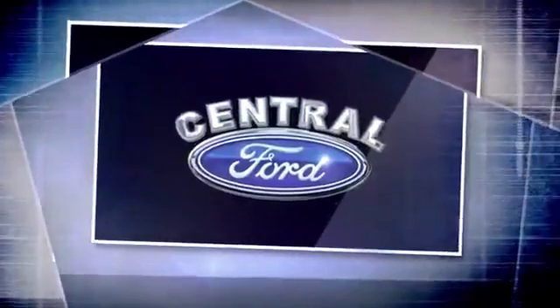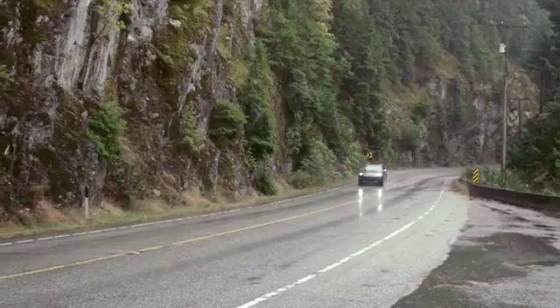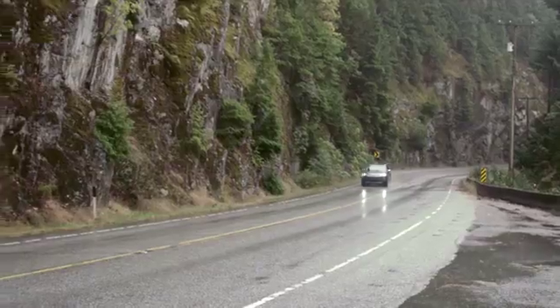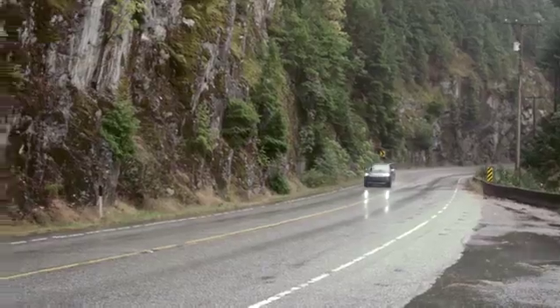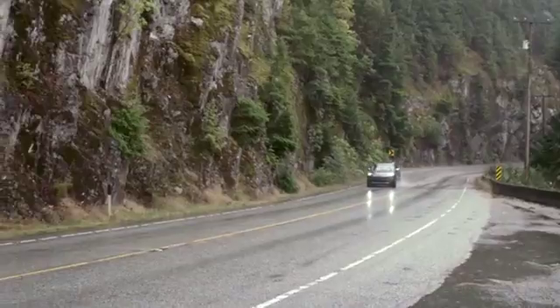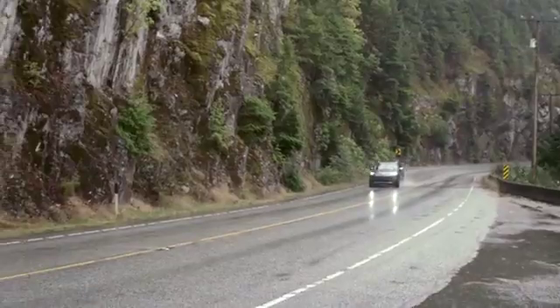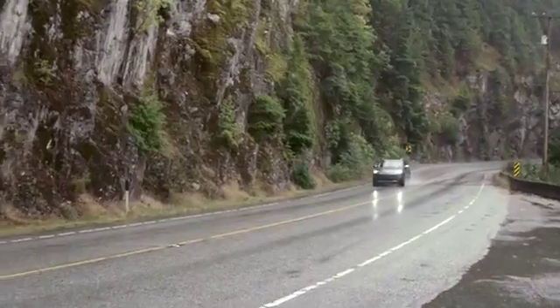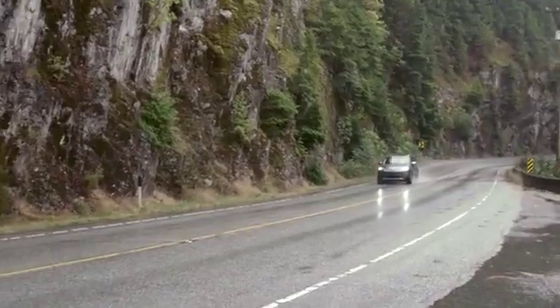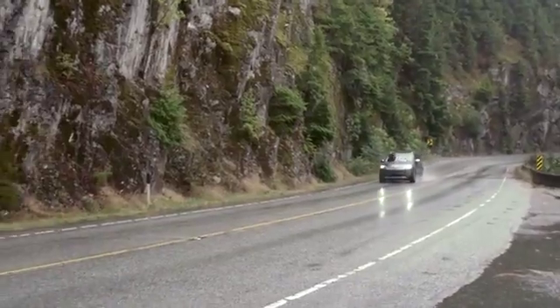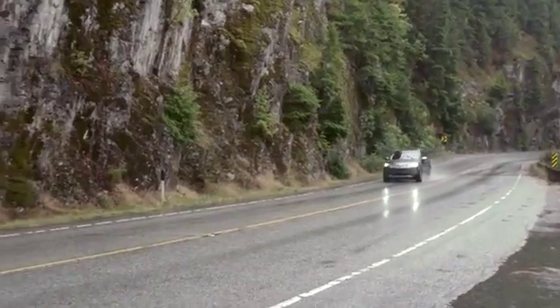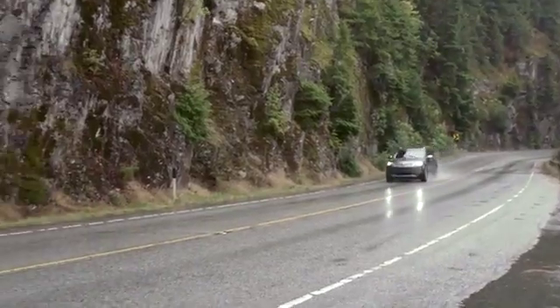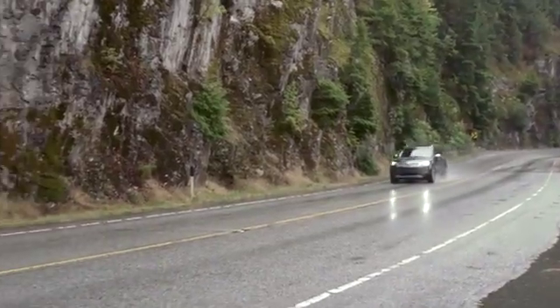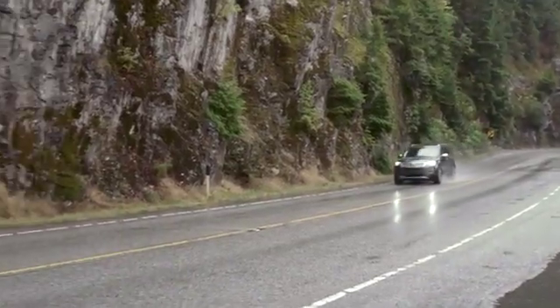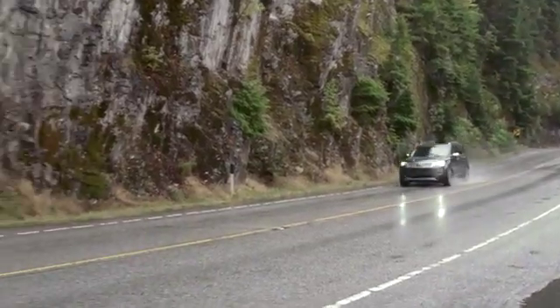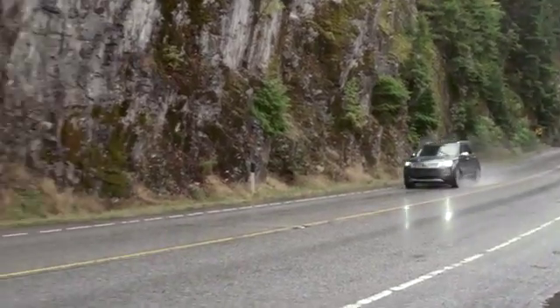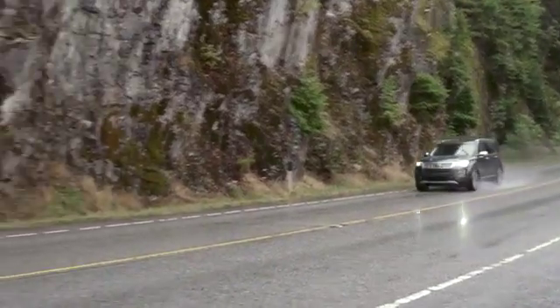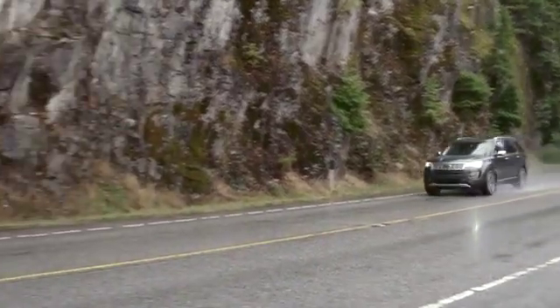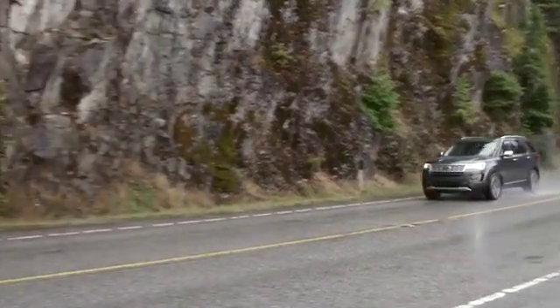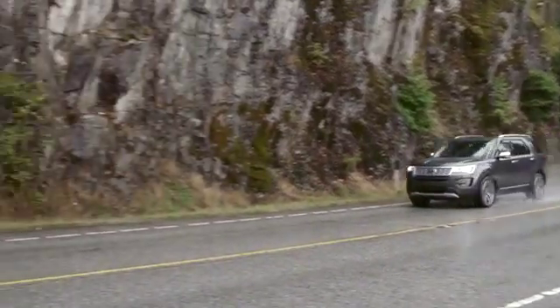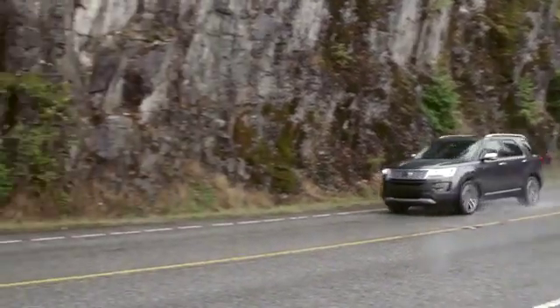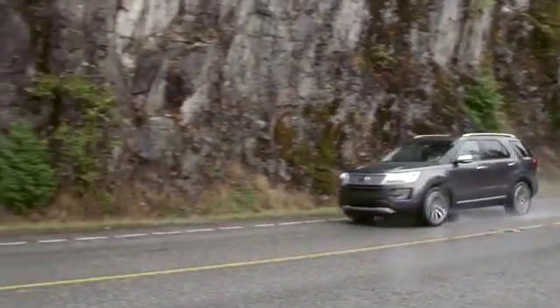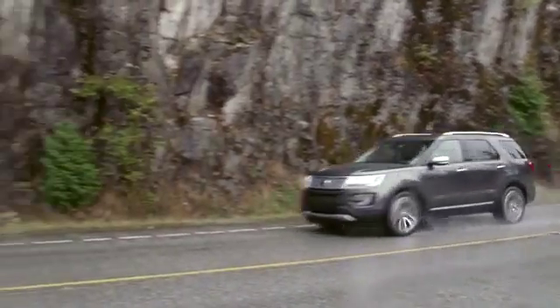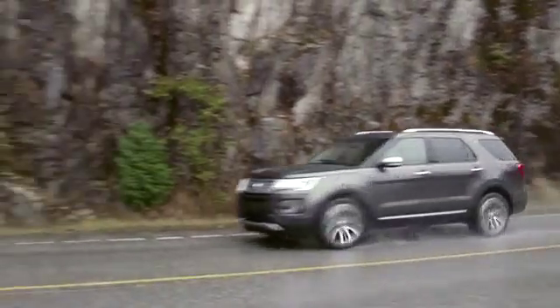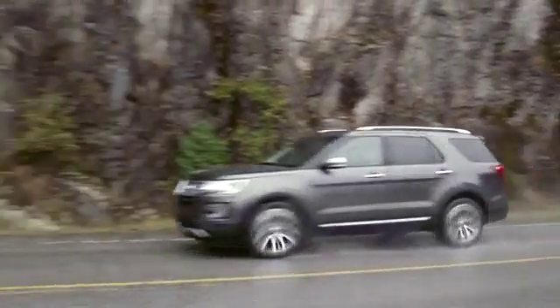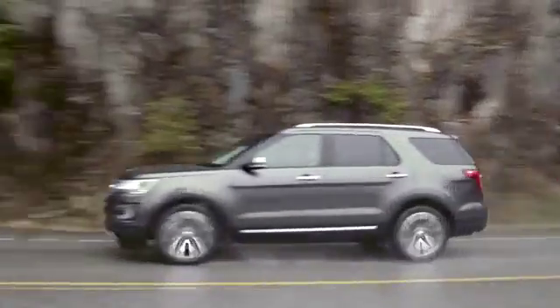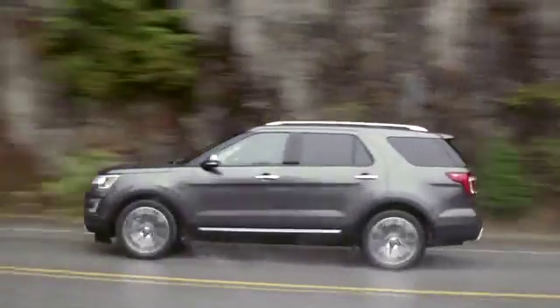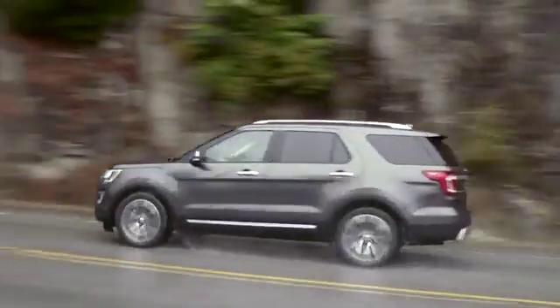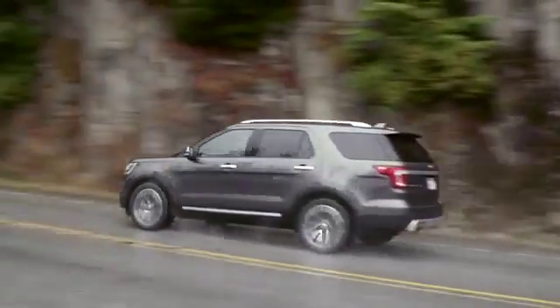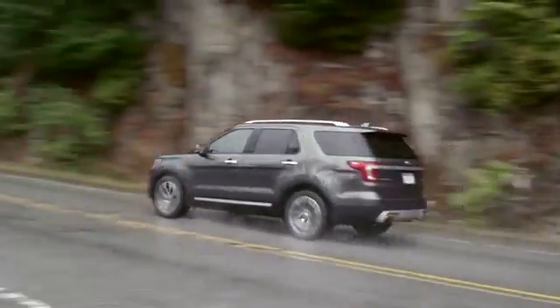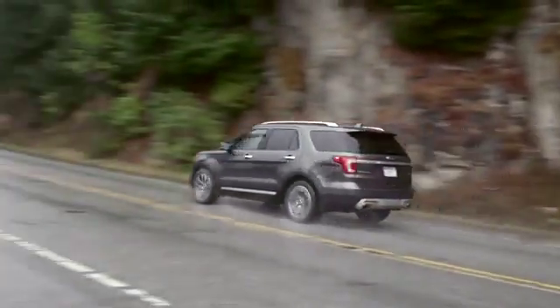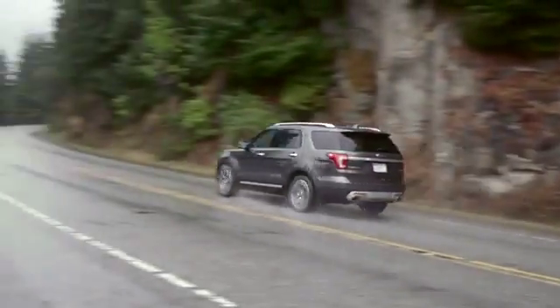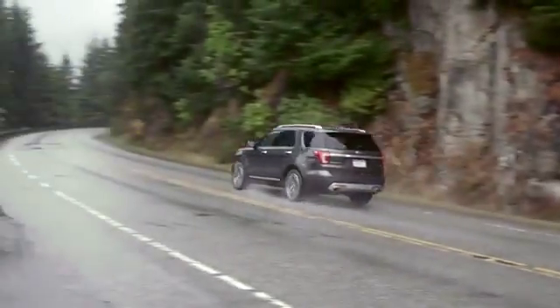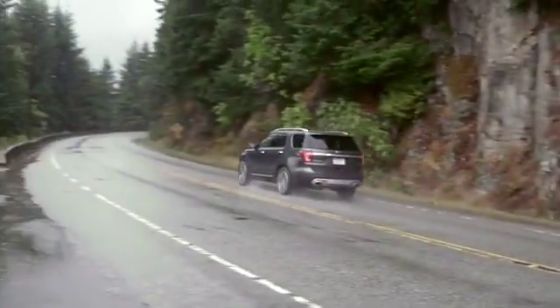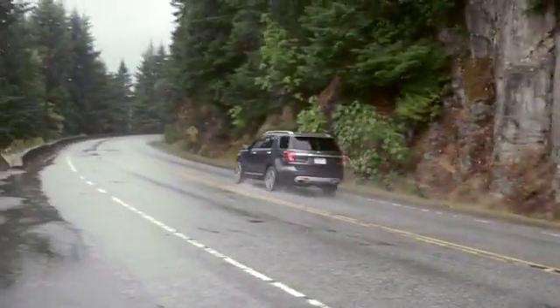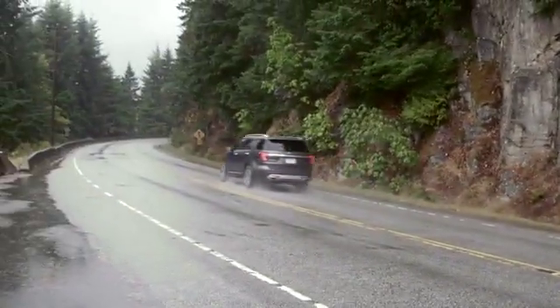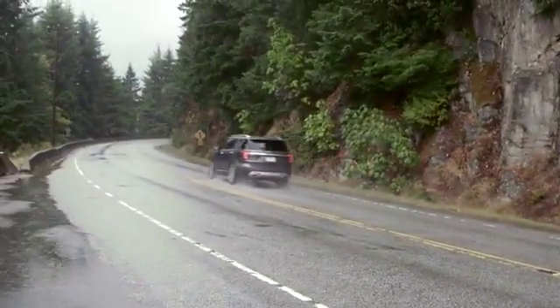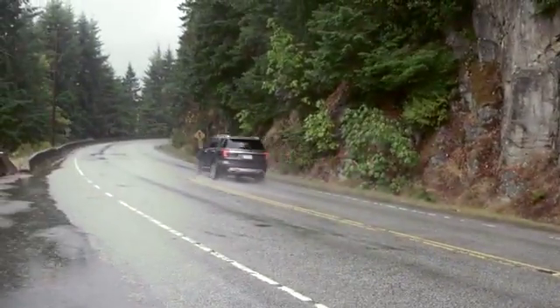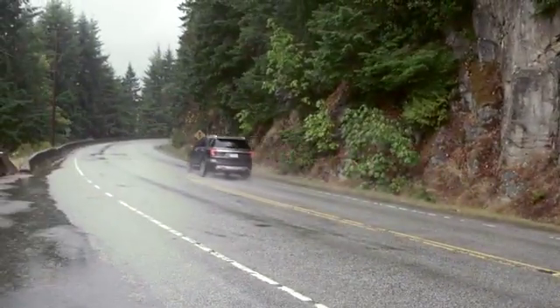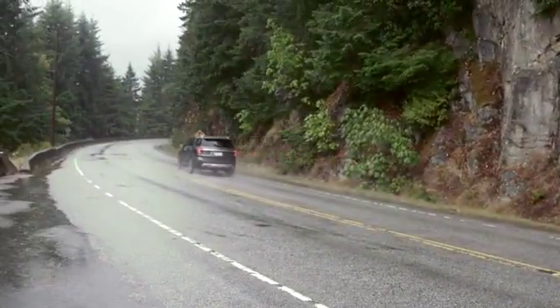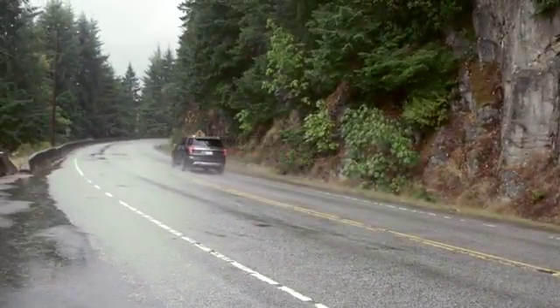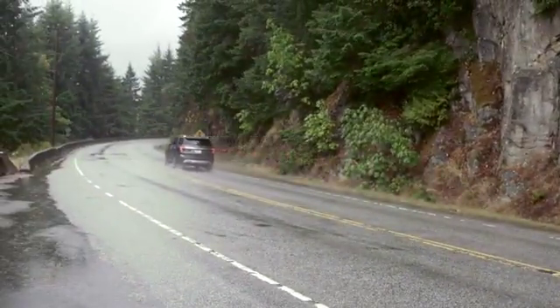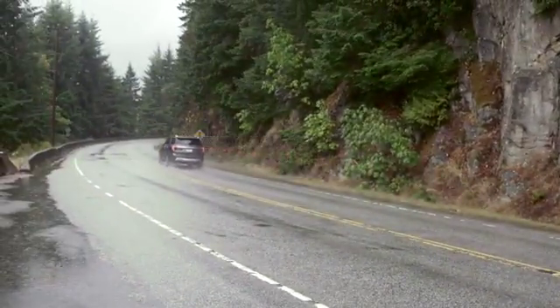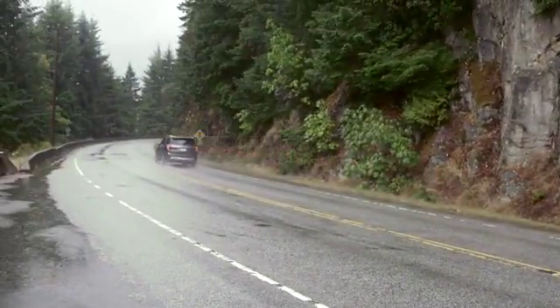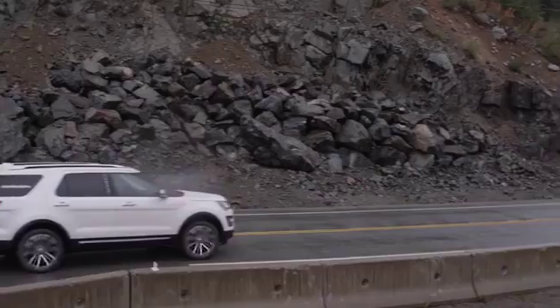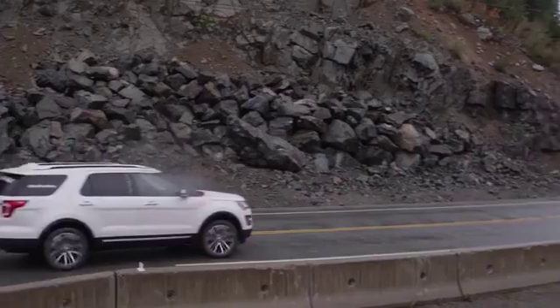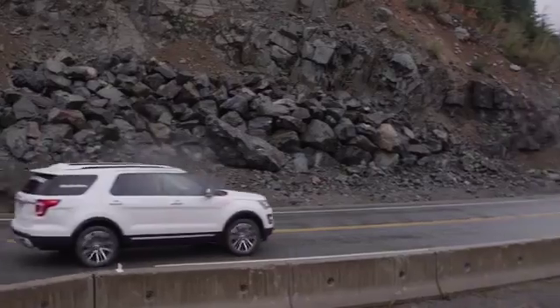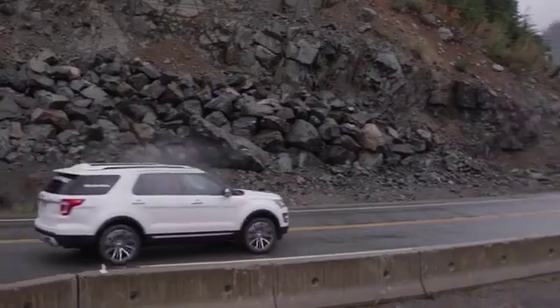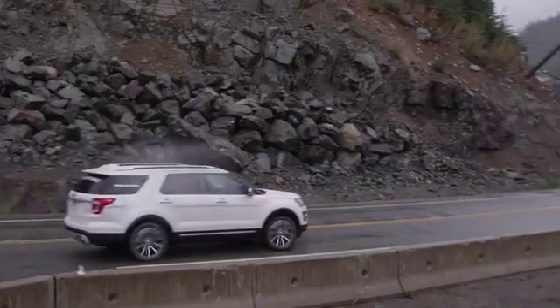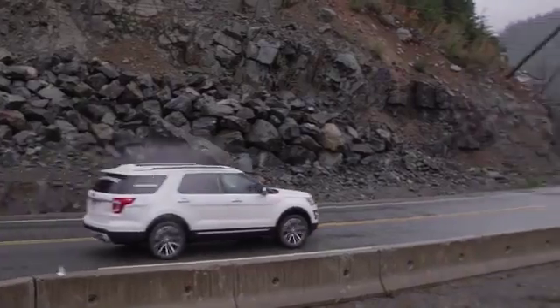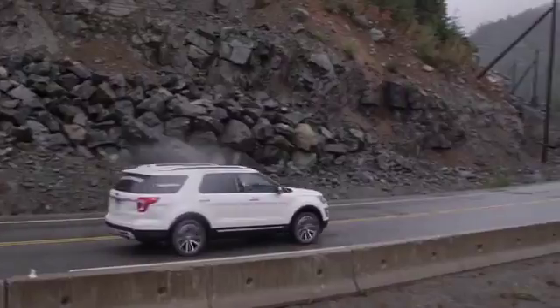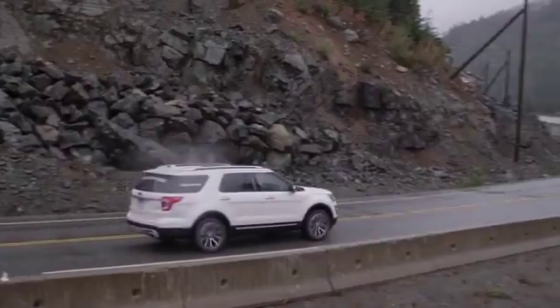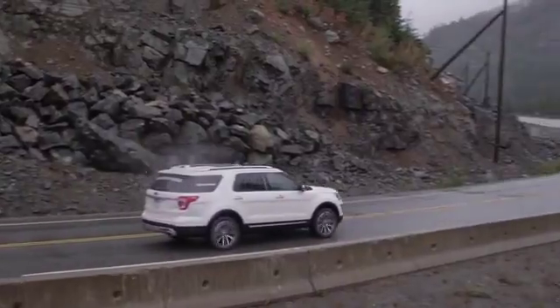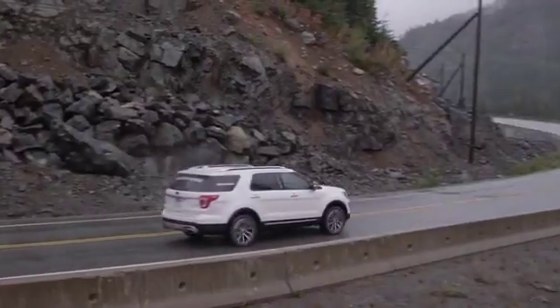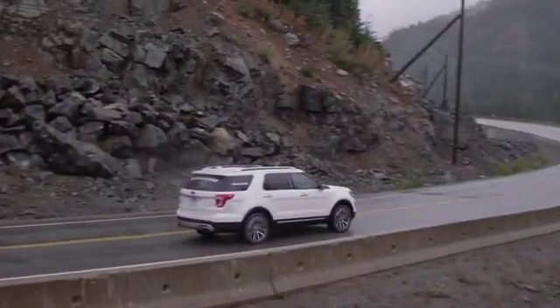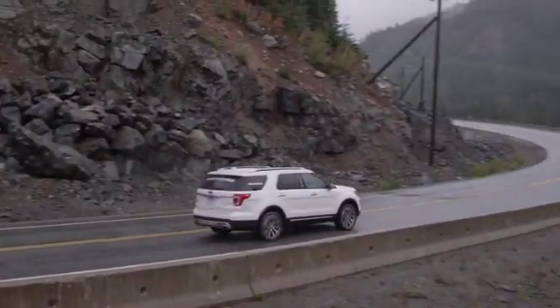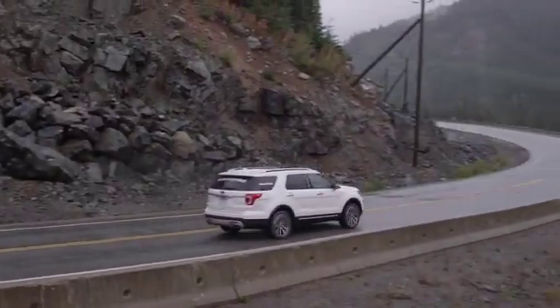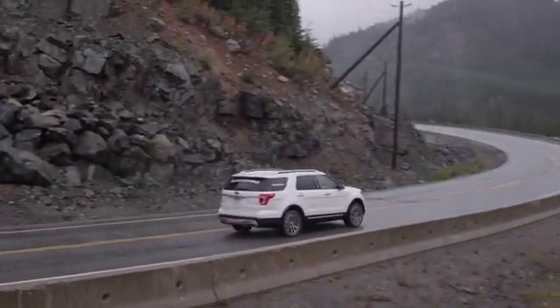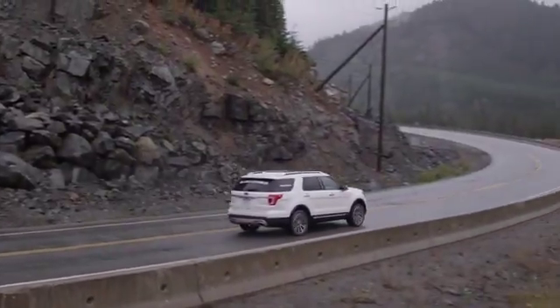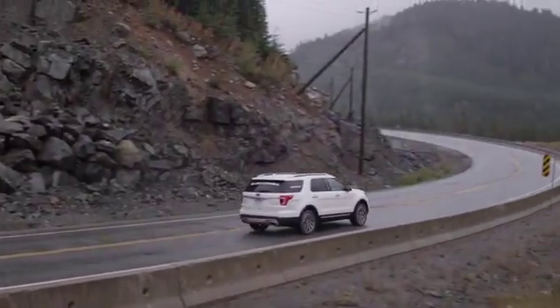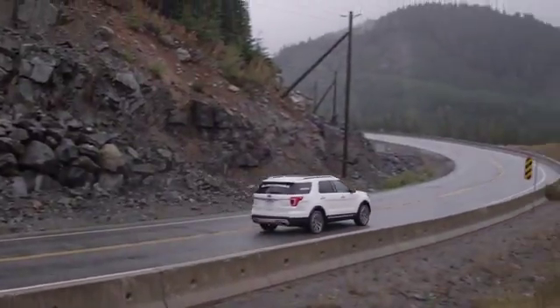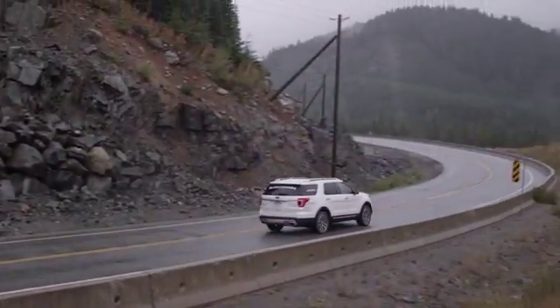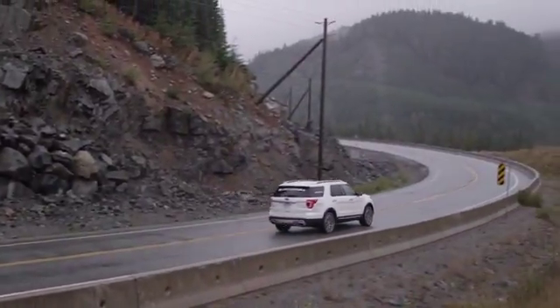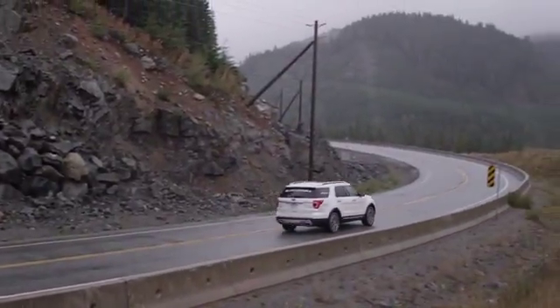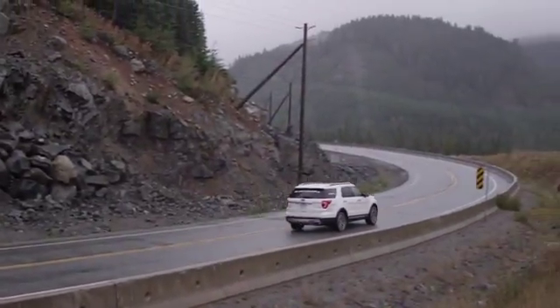Go on an adventure with the rugged yet versatile 2018 Ford Explorer. When the pavement ends, the adventure begins.